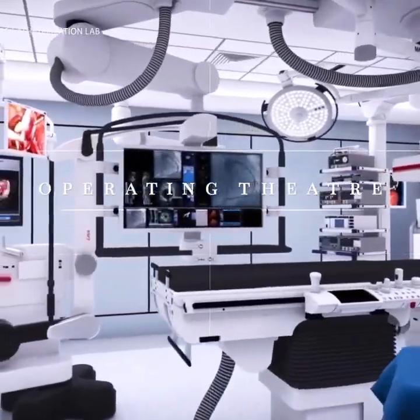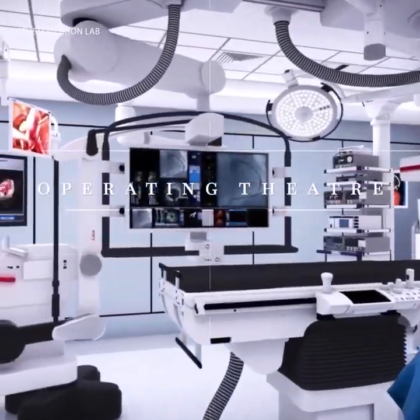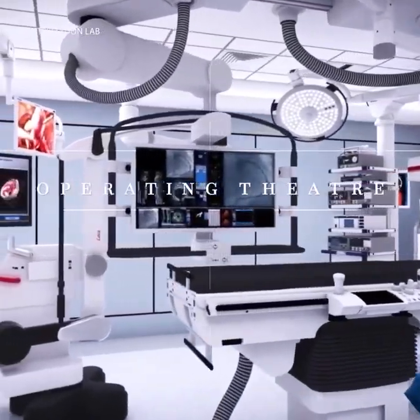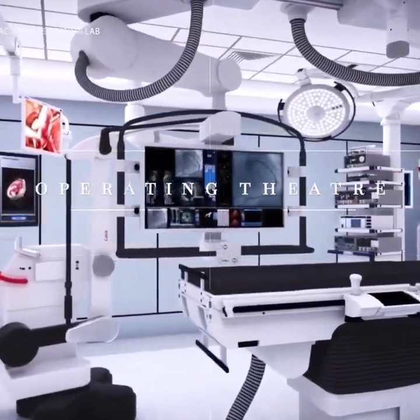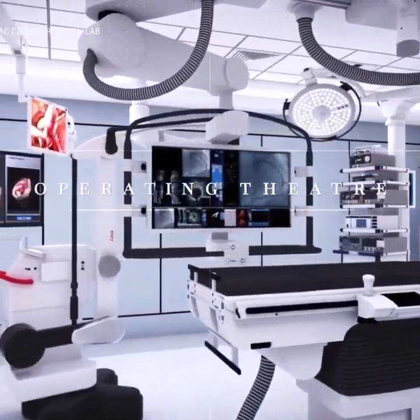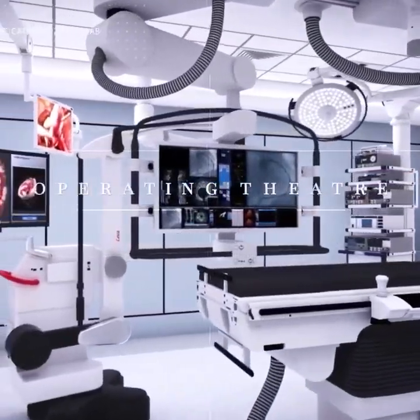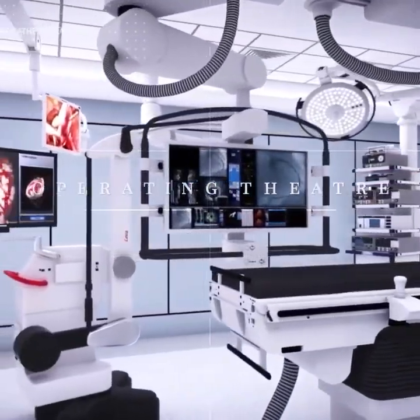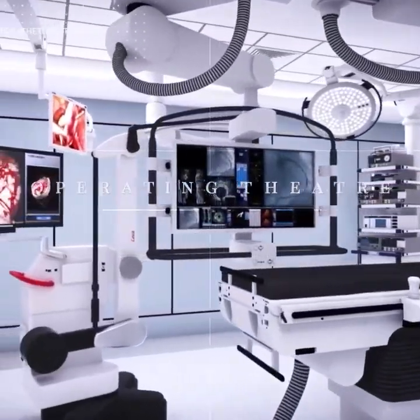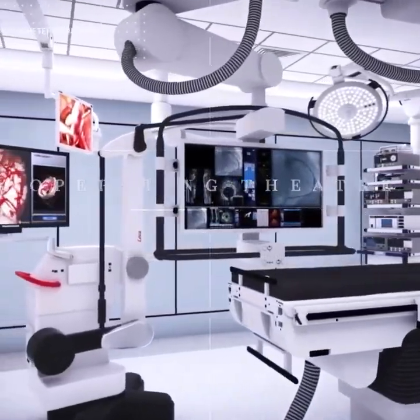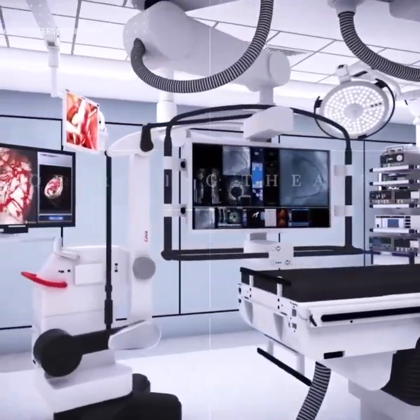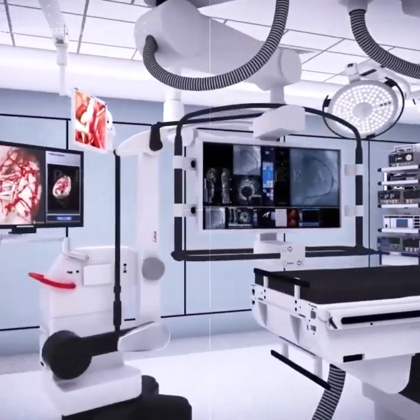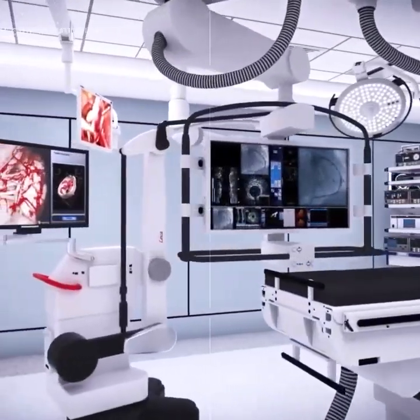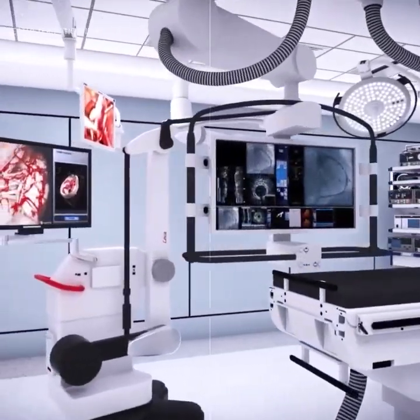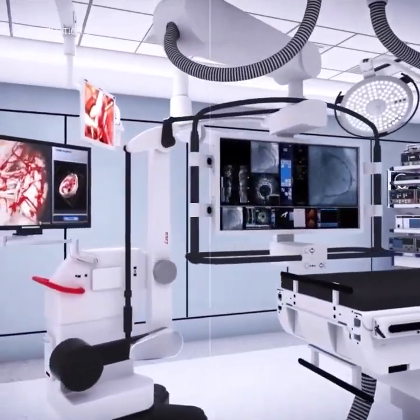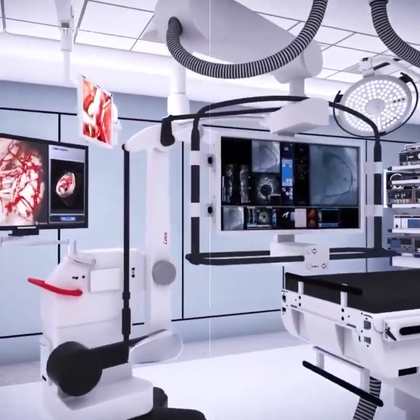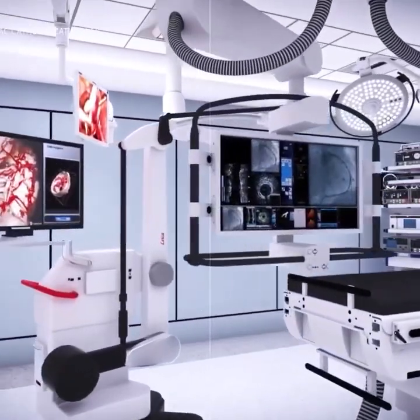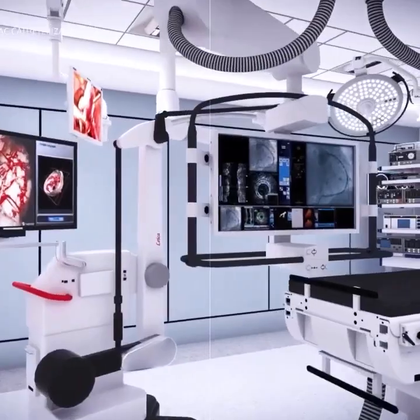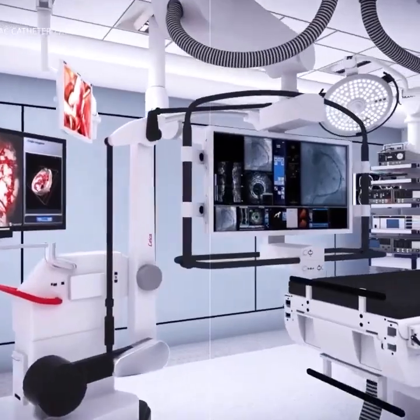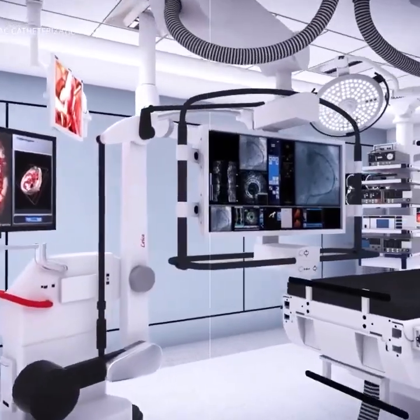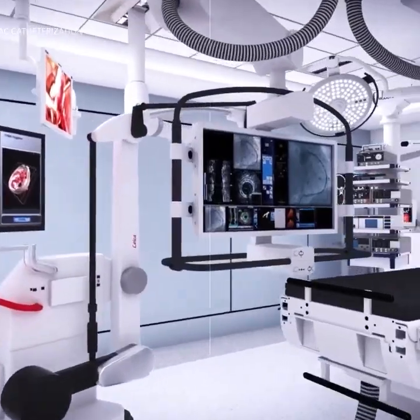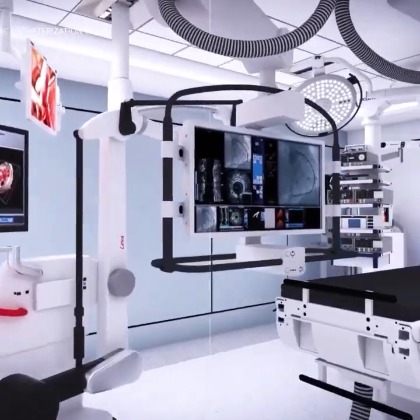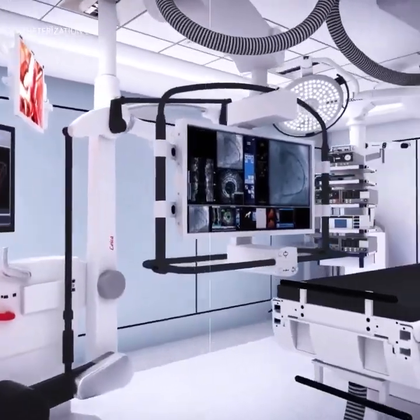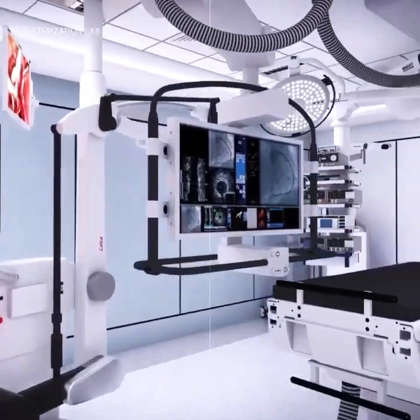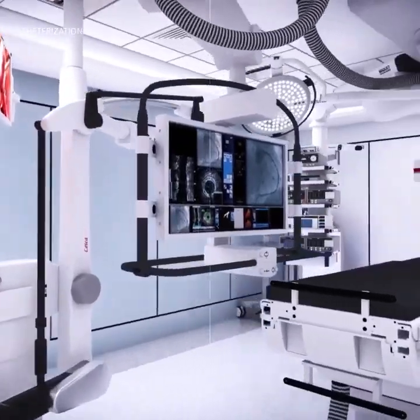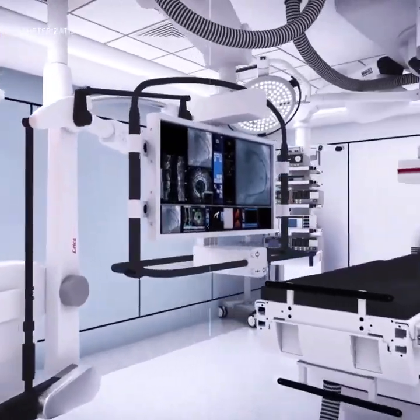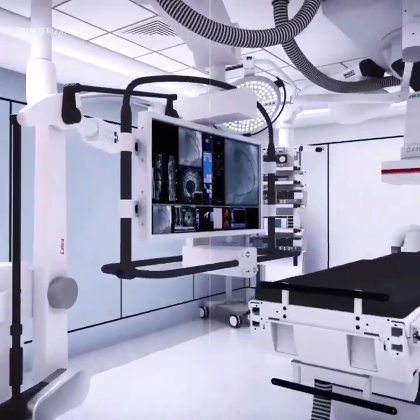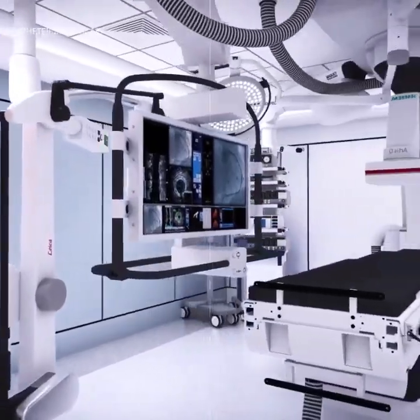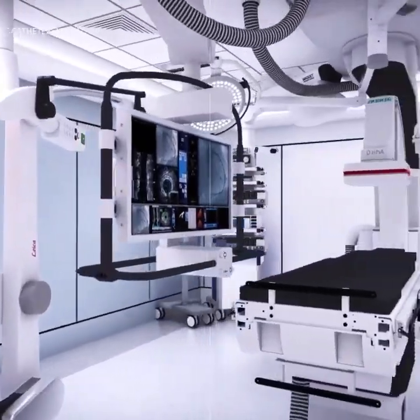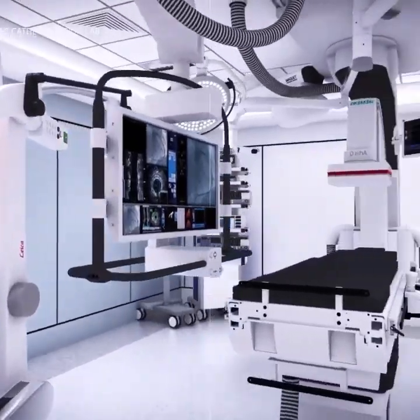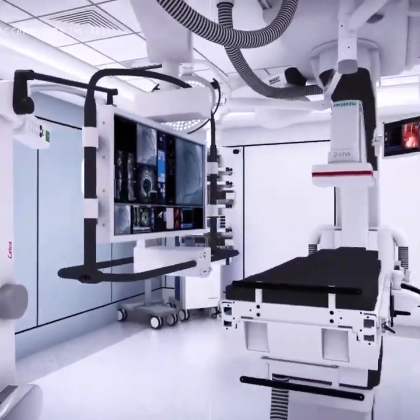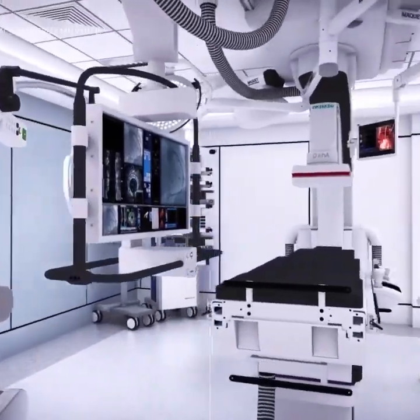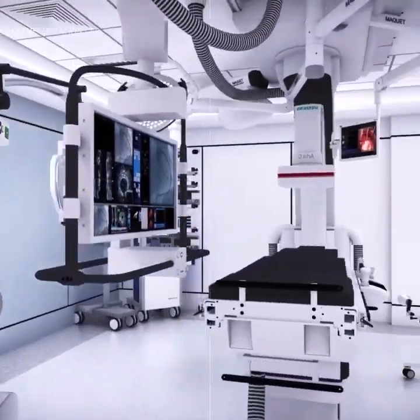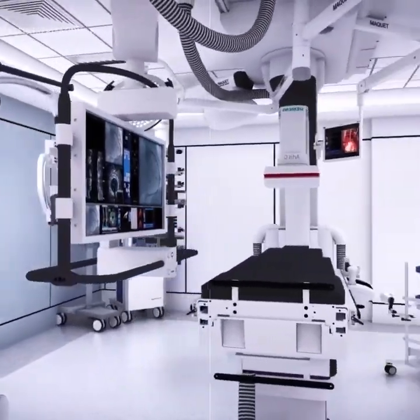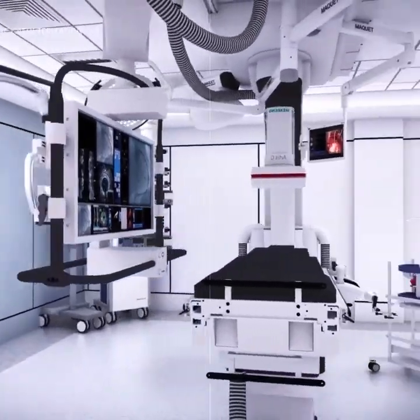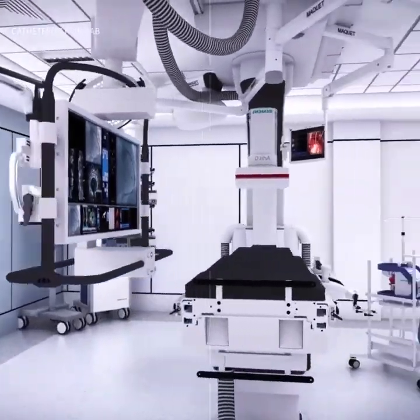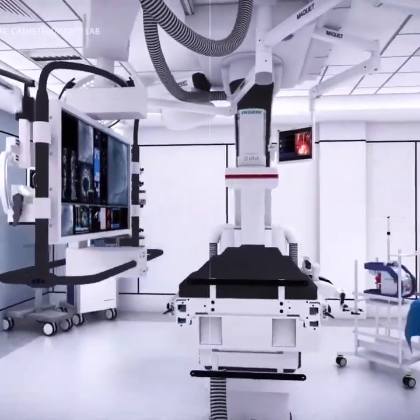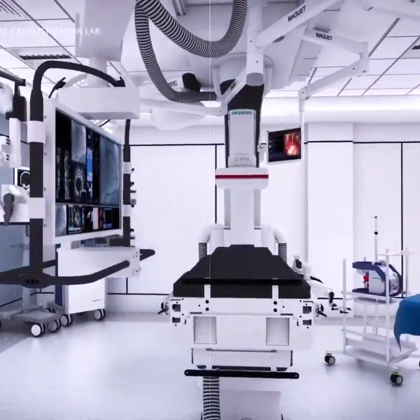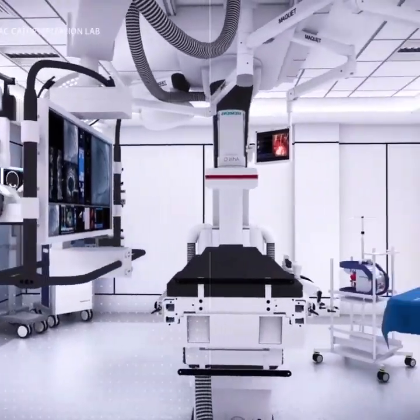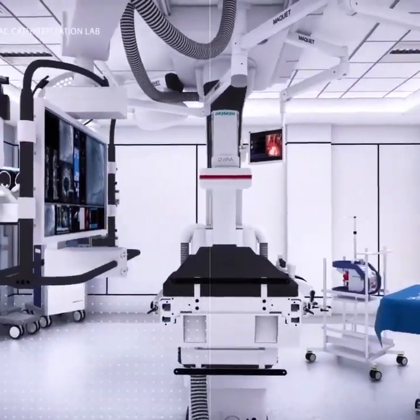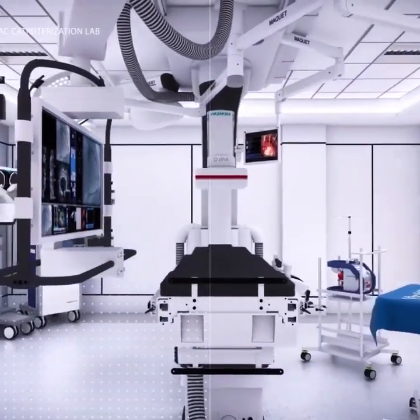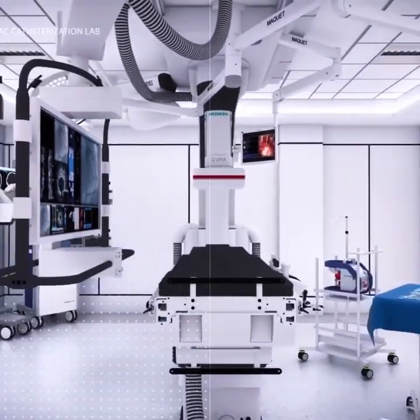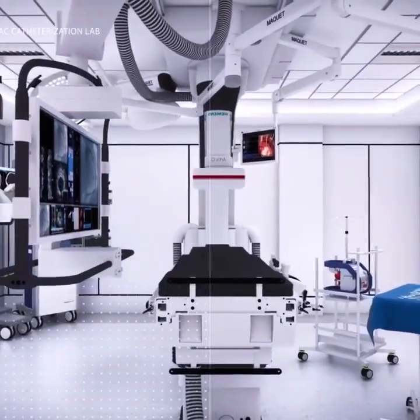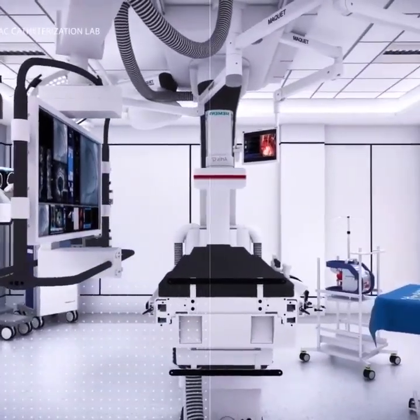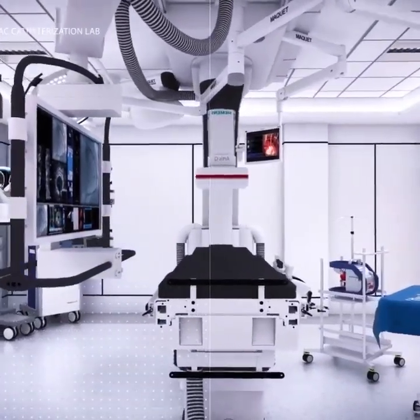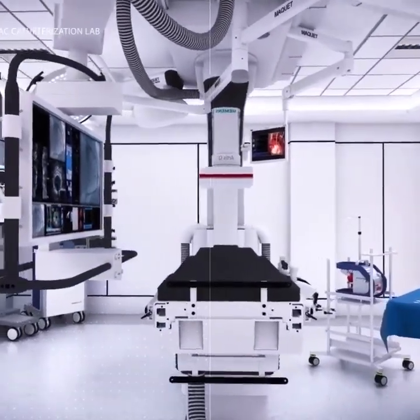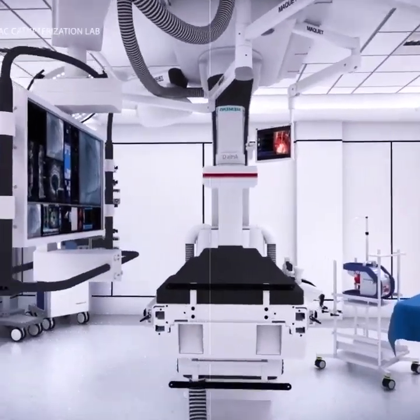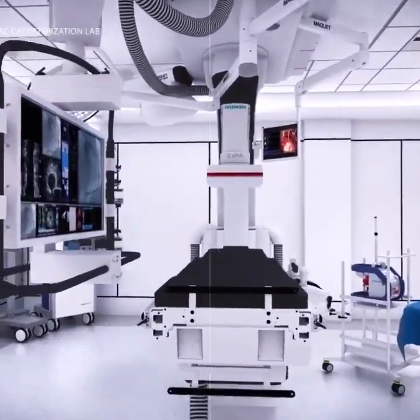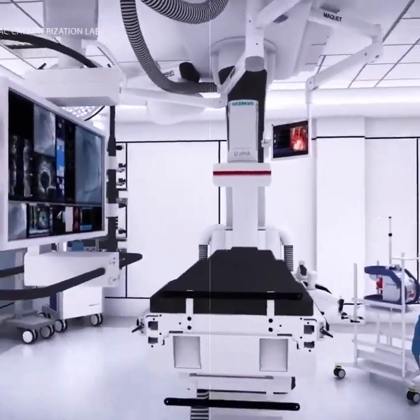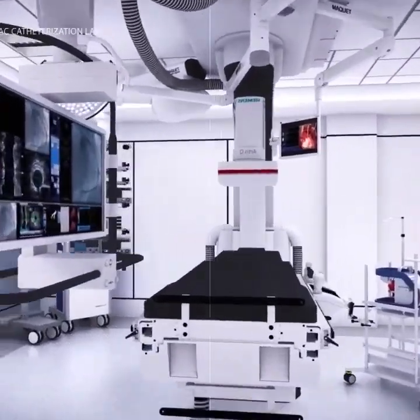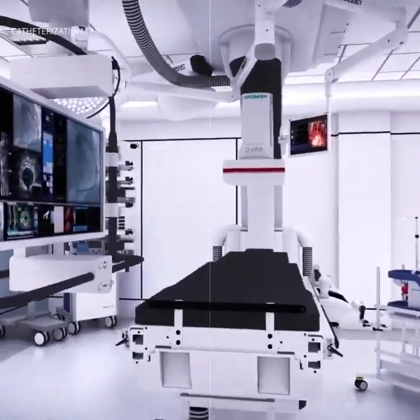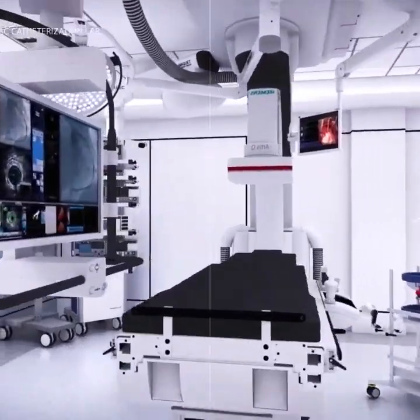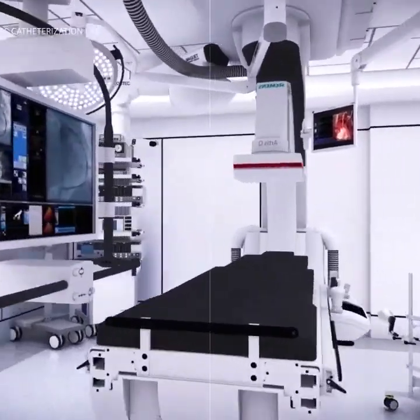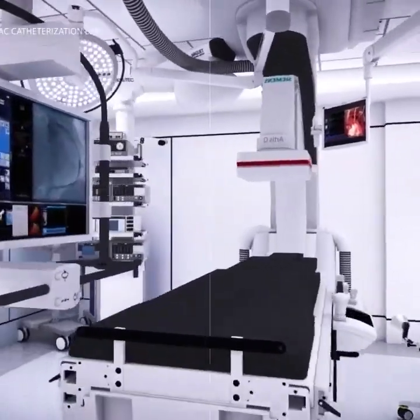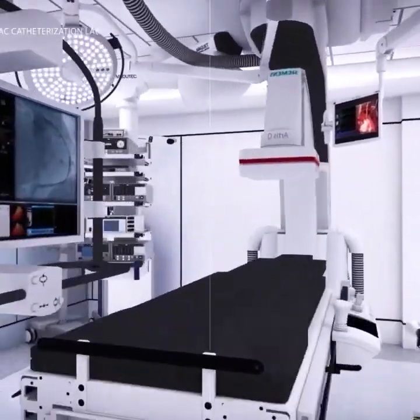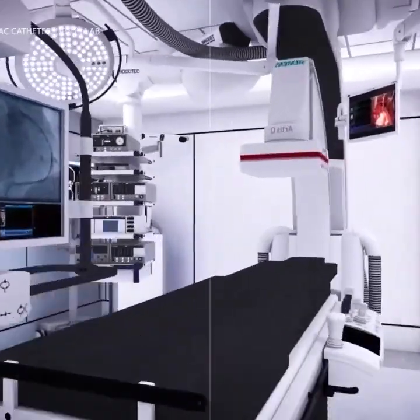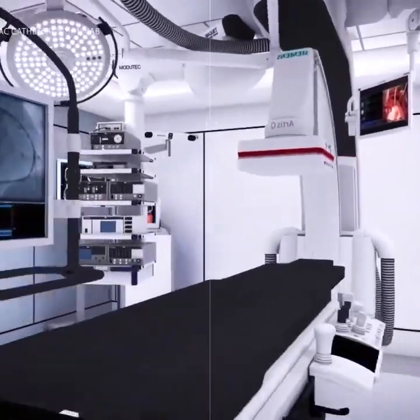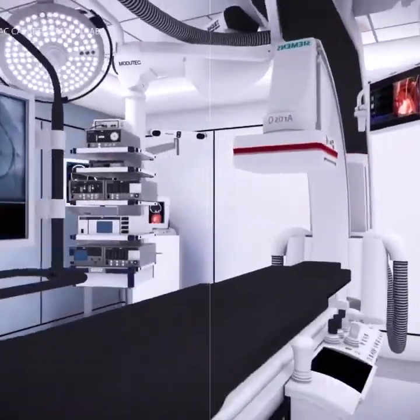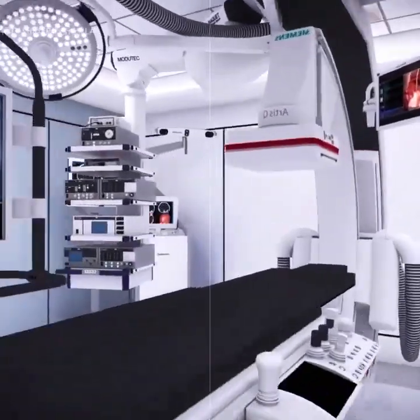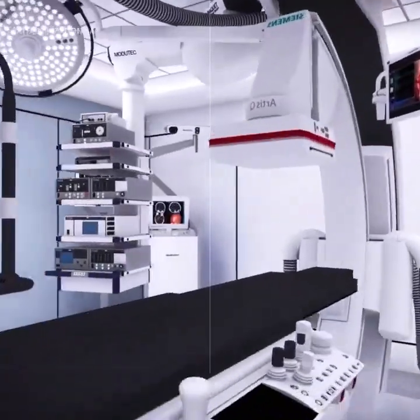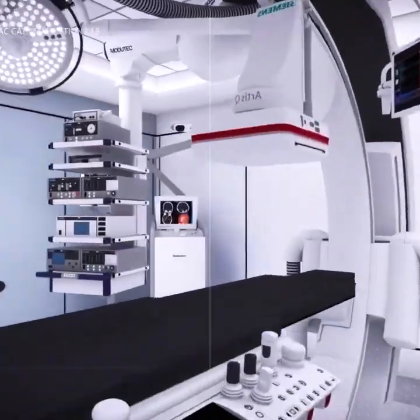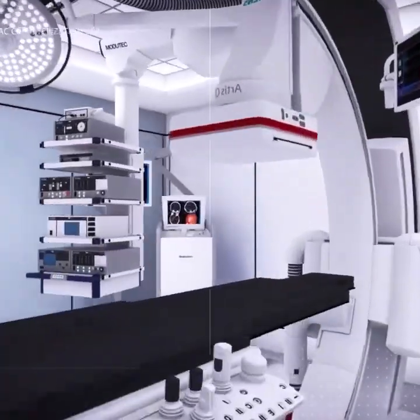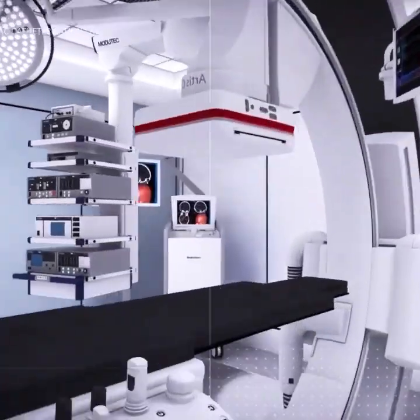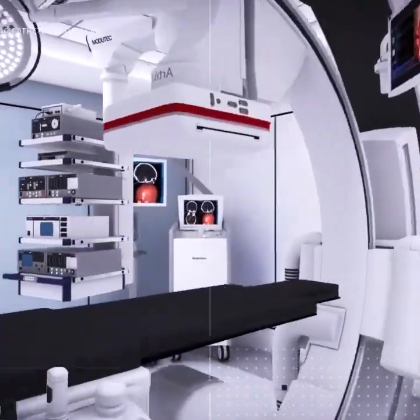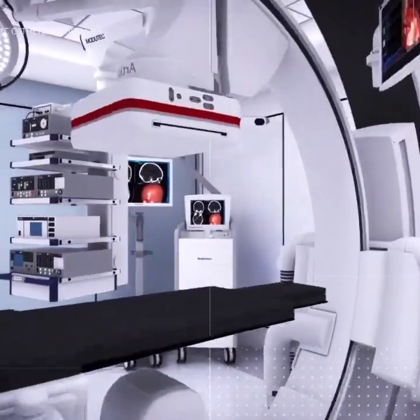Two state-of-the-art operating theaters for orthopedic, gynecologic, urological, and cosmetic surgeries.